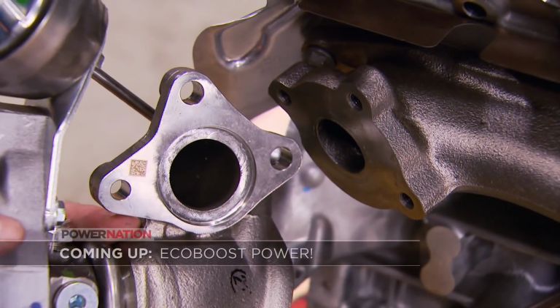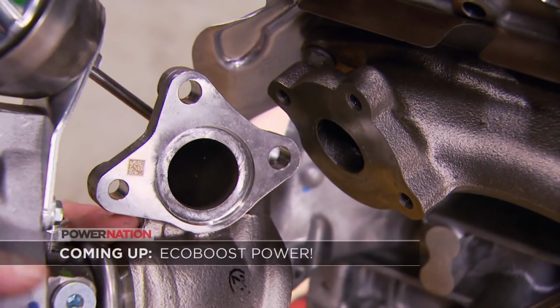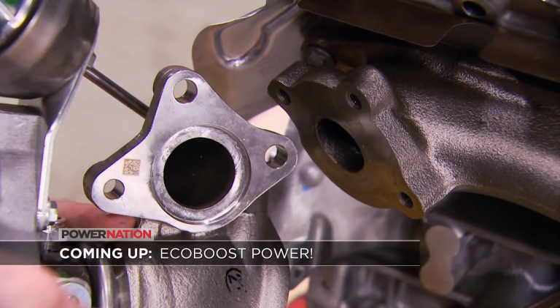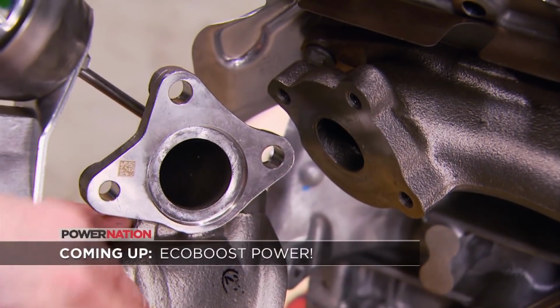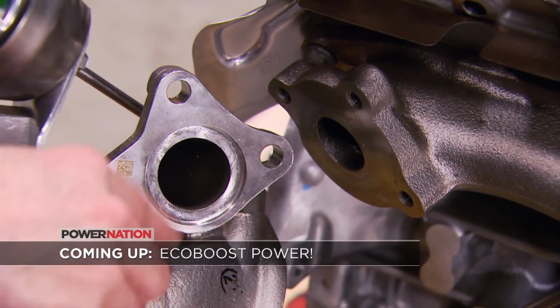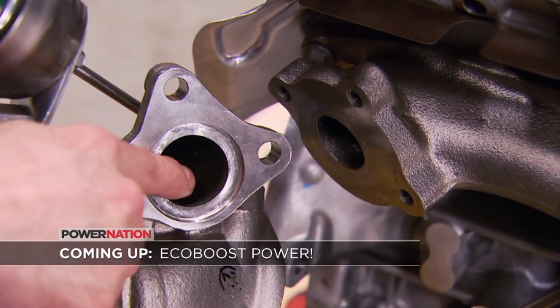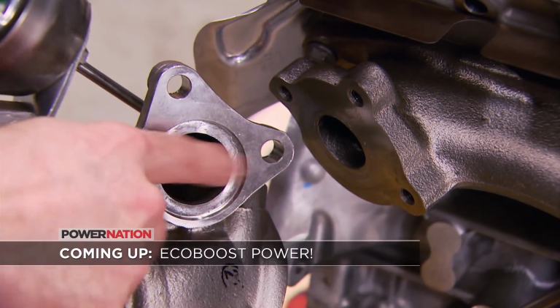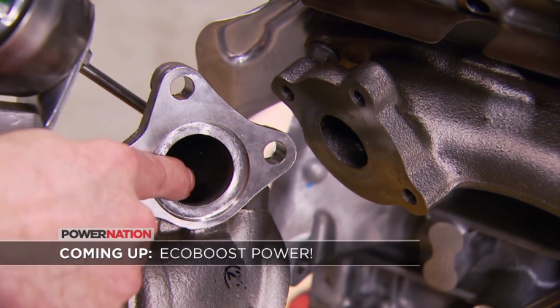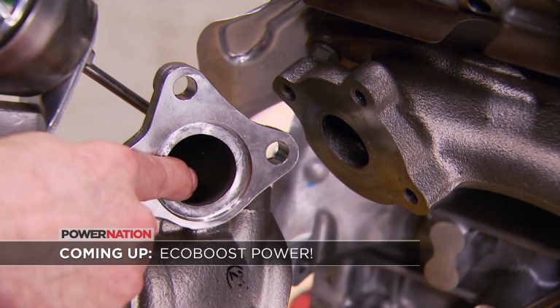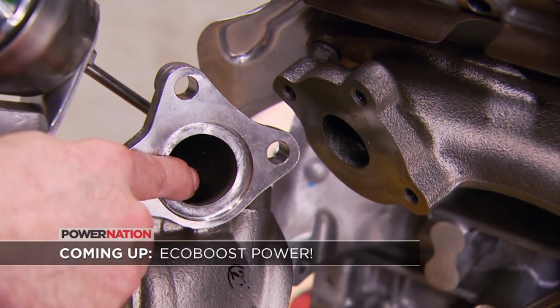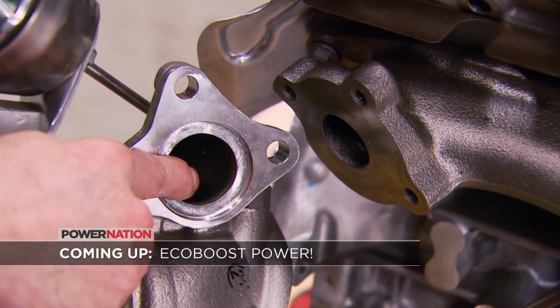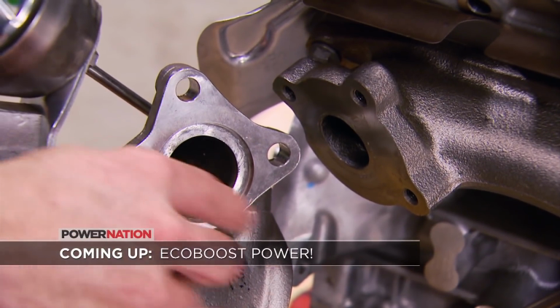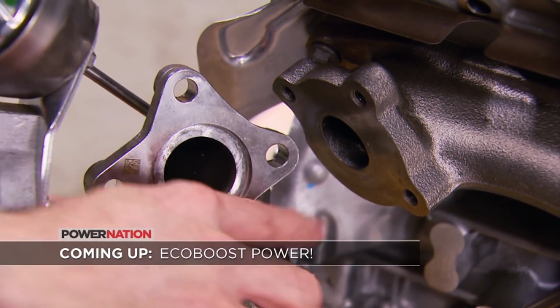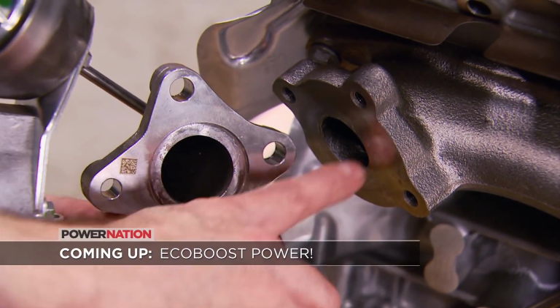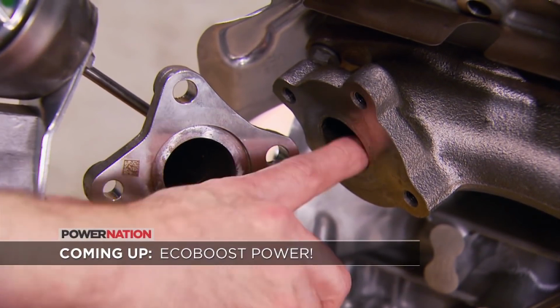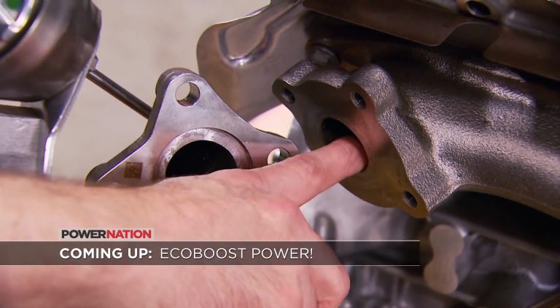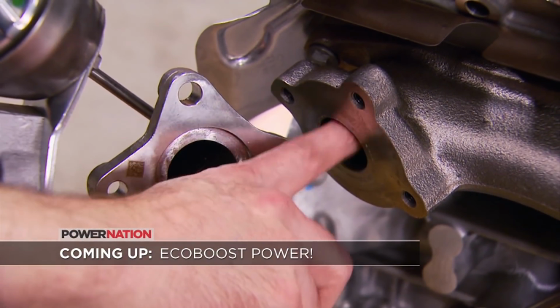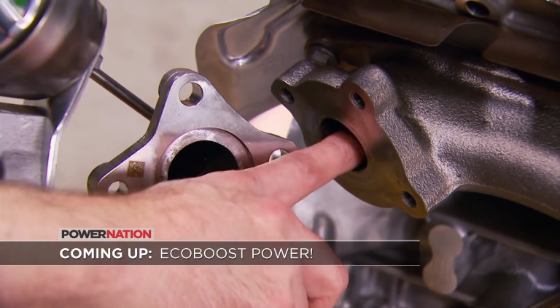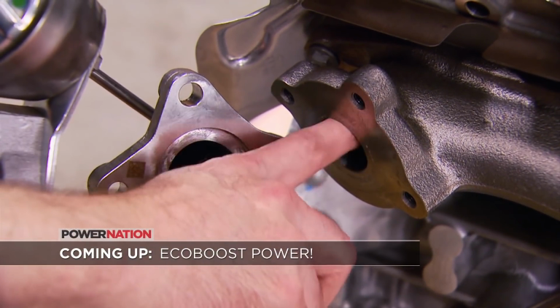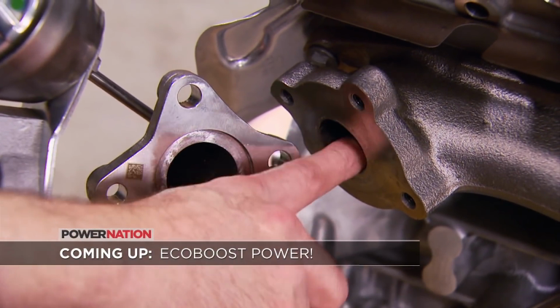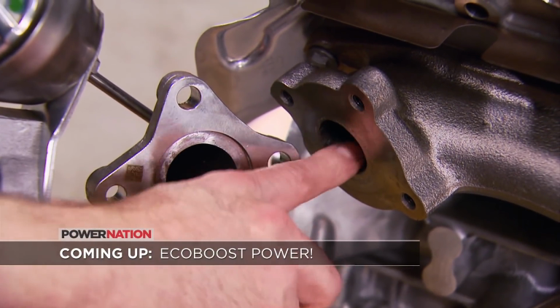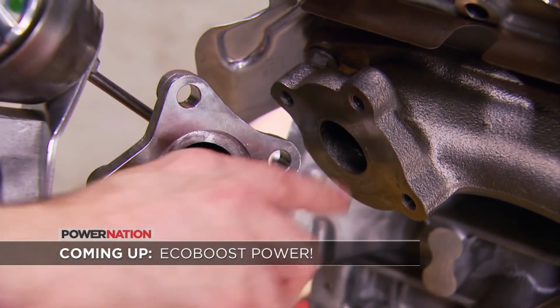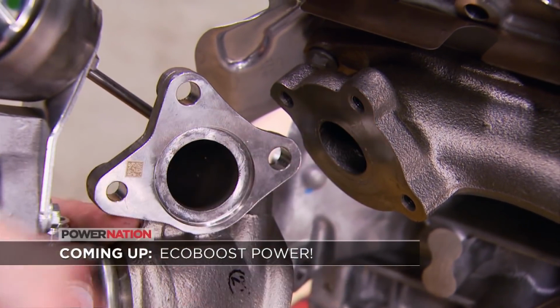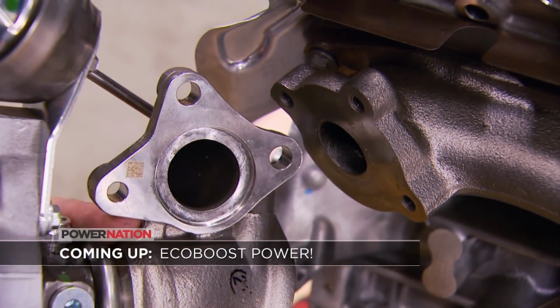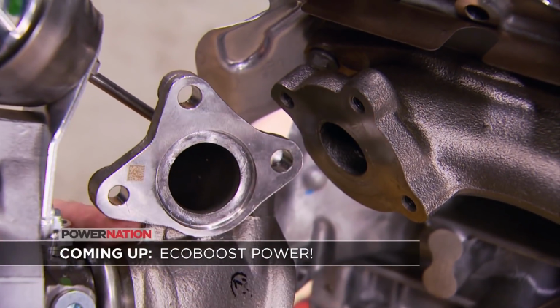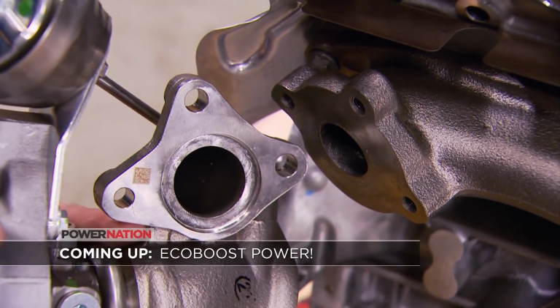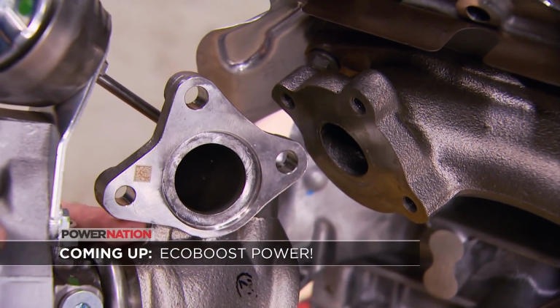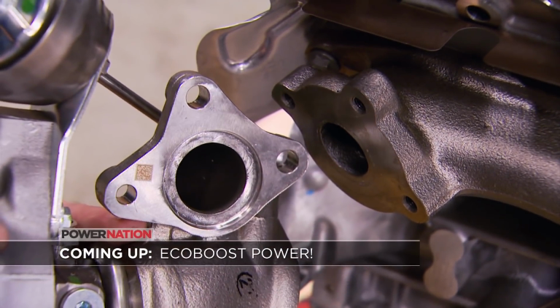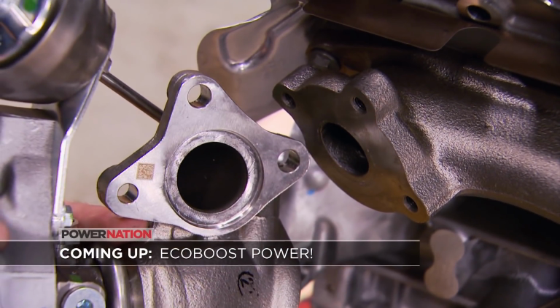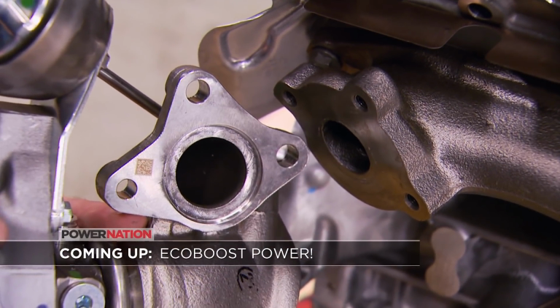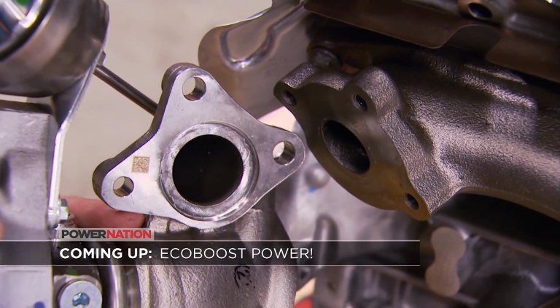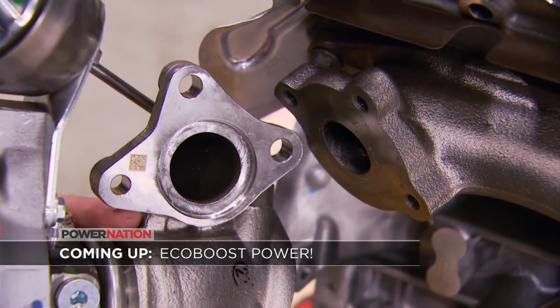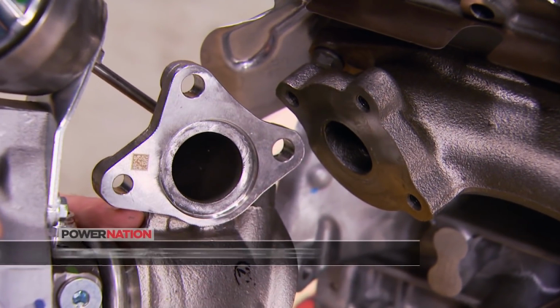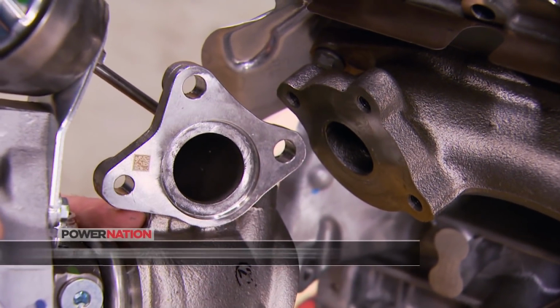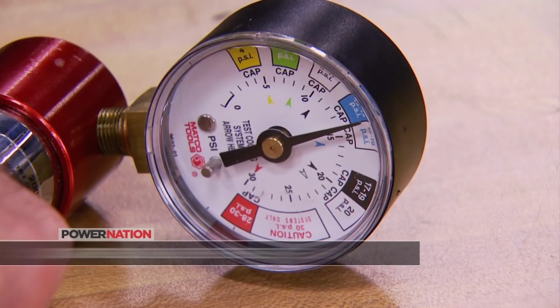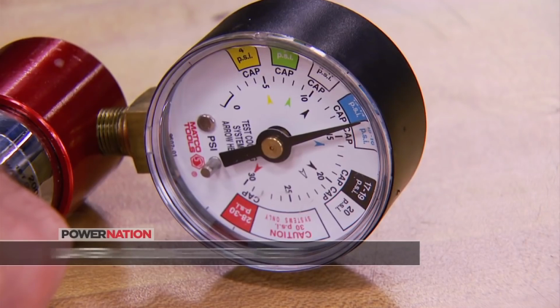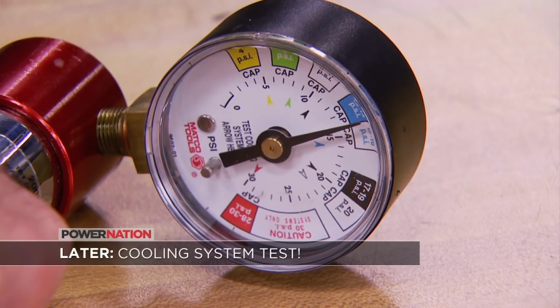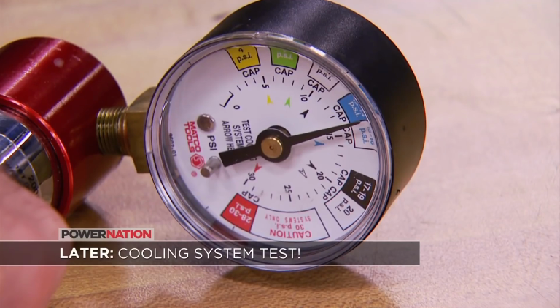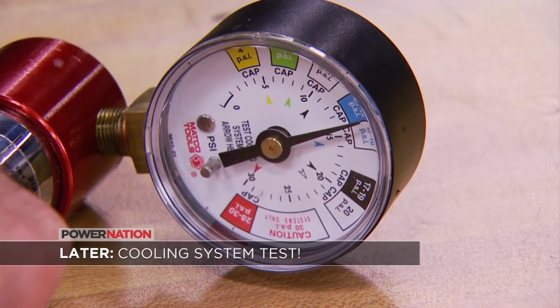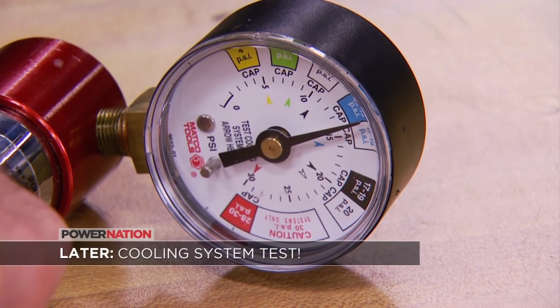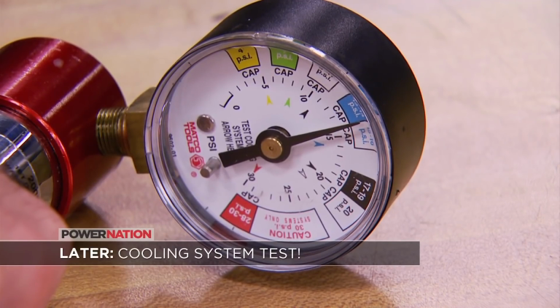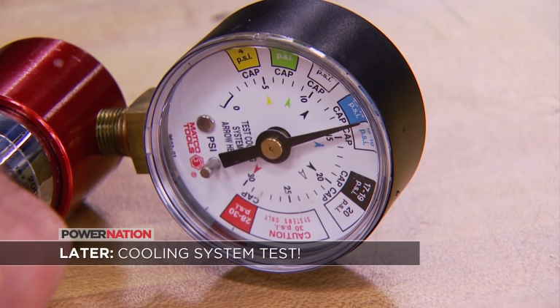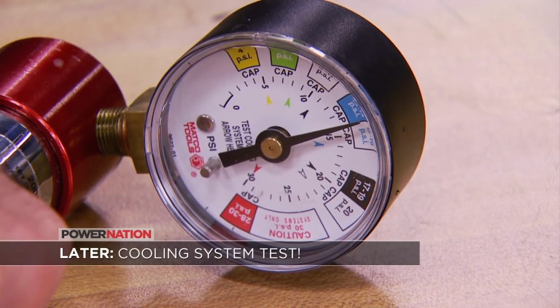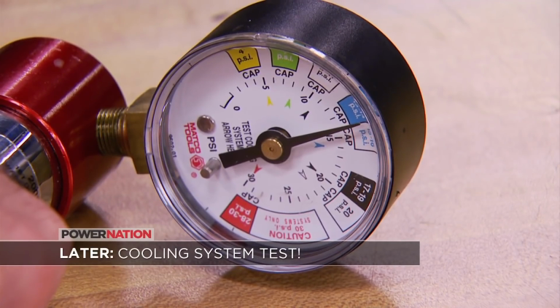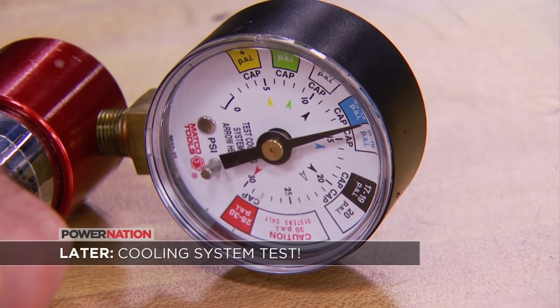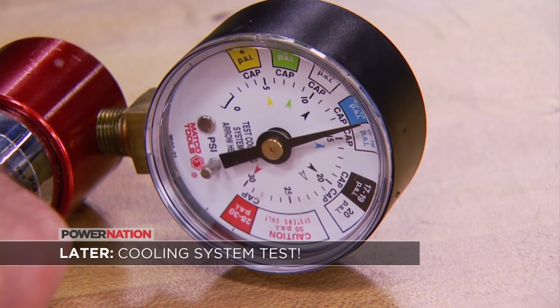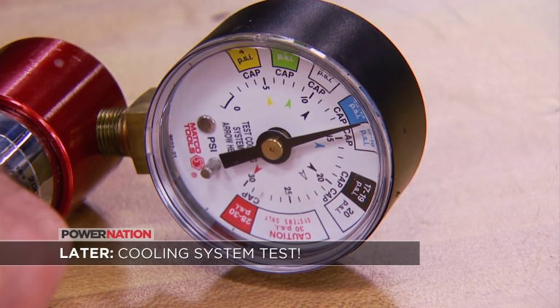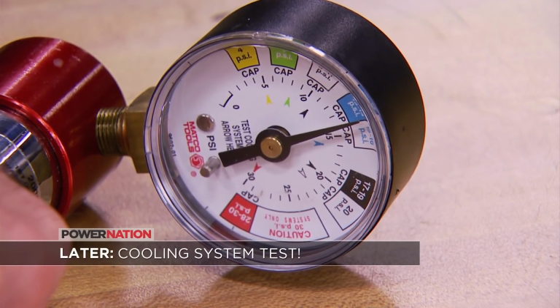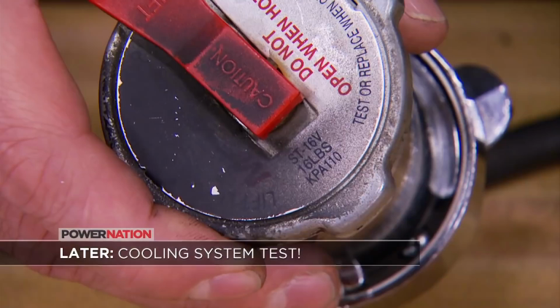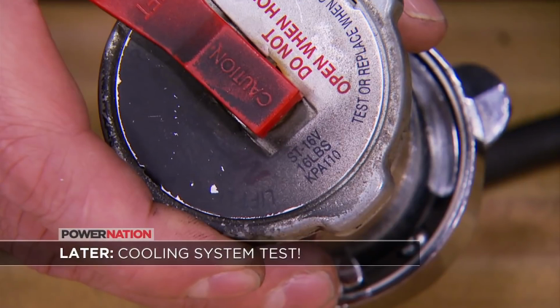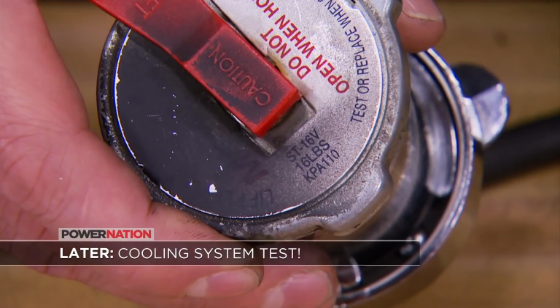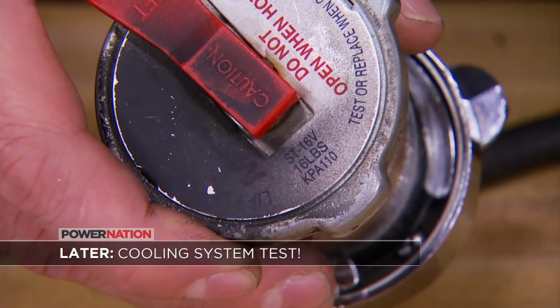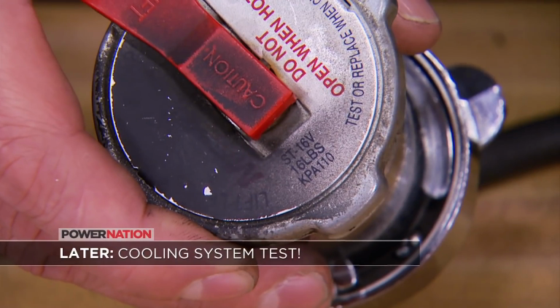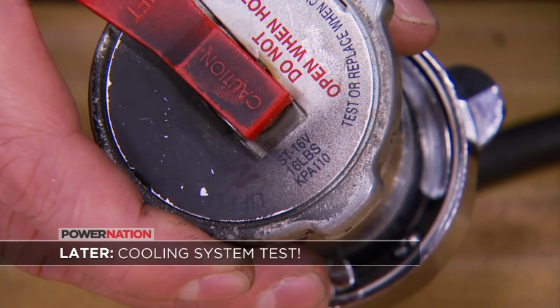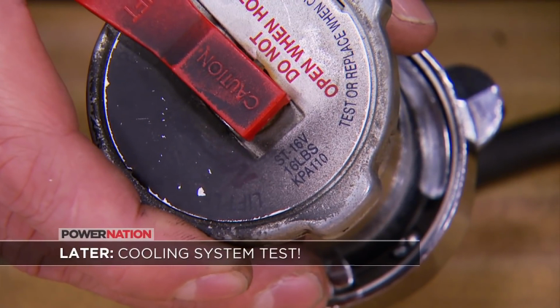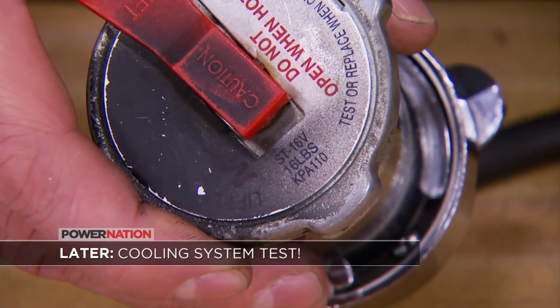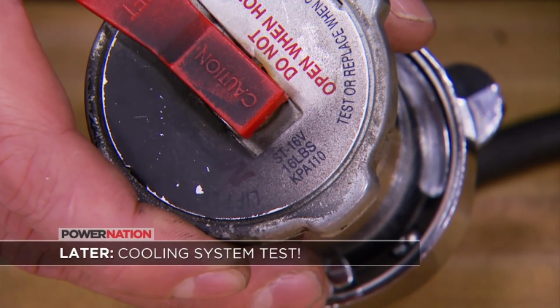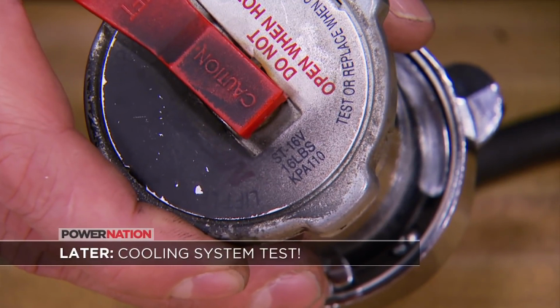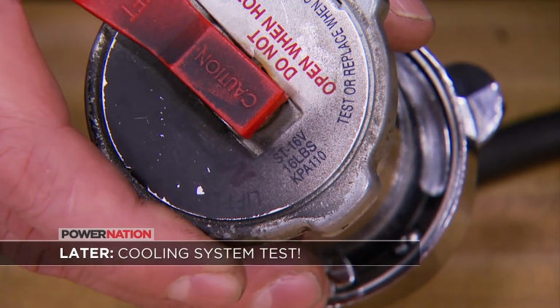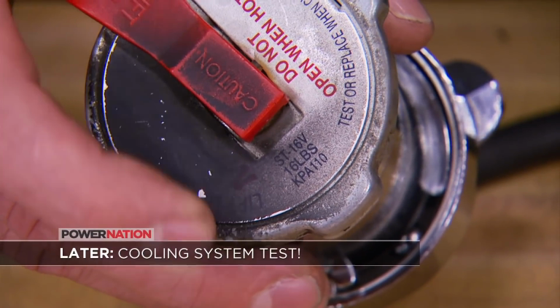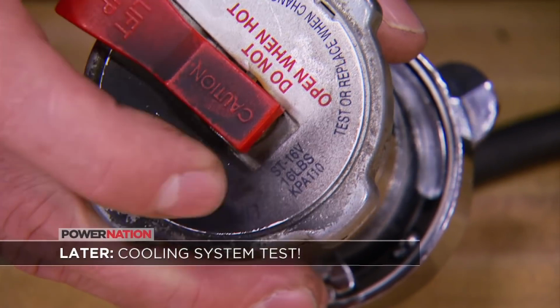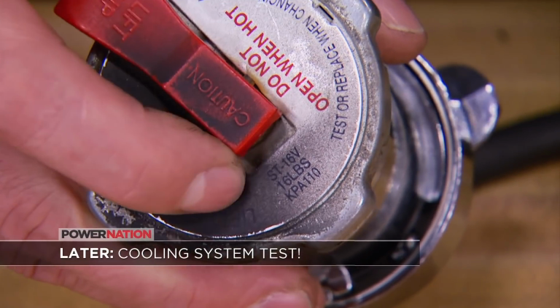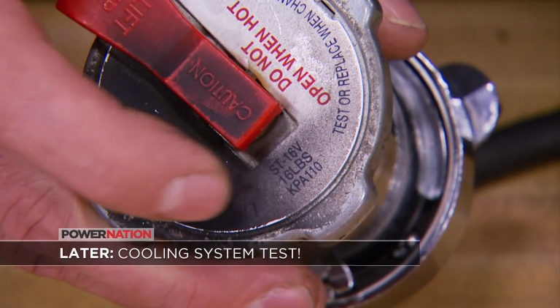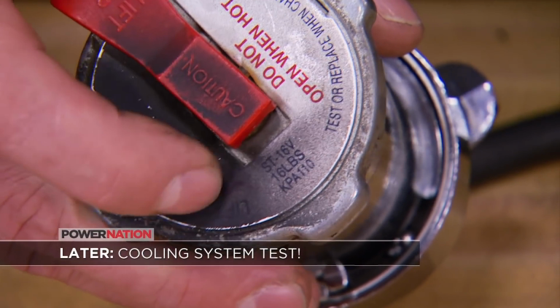After the break, we'll take a close look at our EcoBoost power plant, and later how to check your cooling system for leaks. Stay tuned.